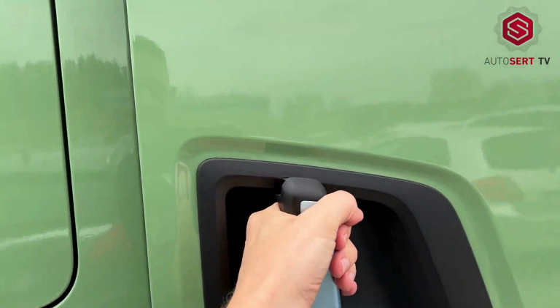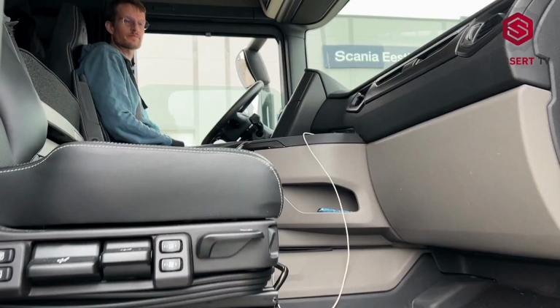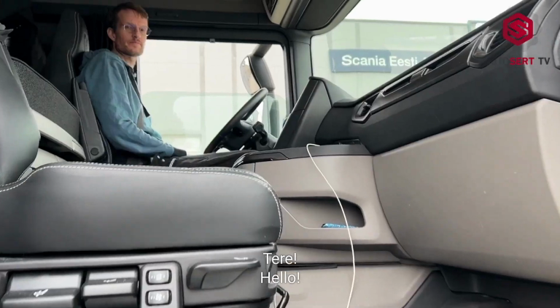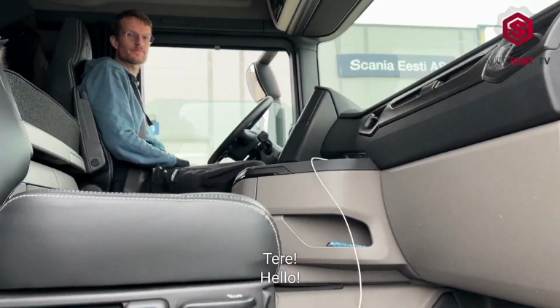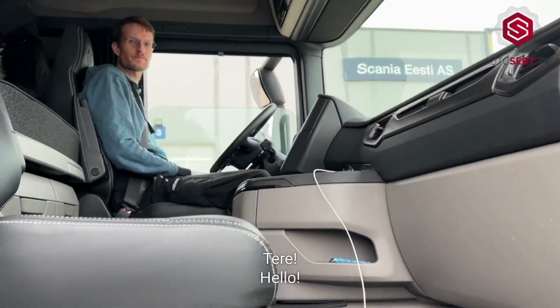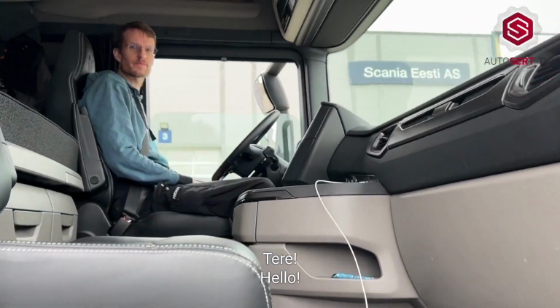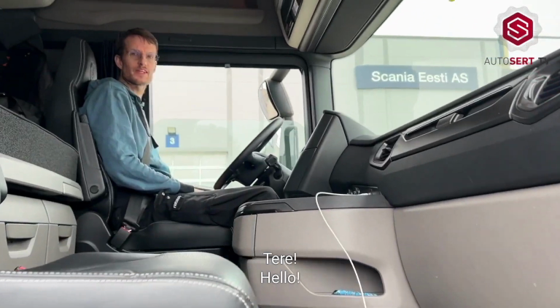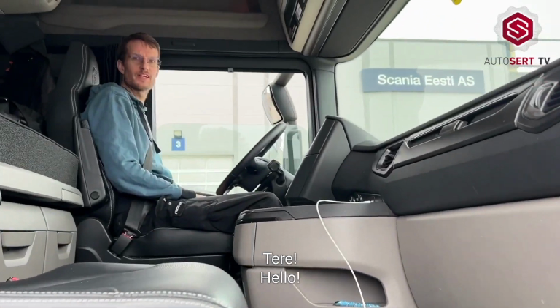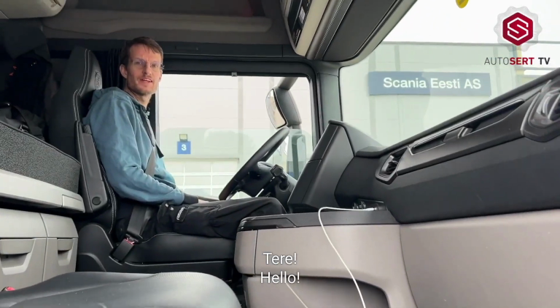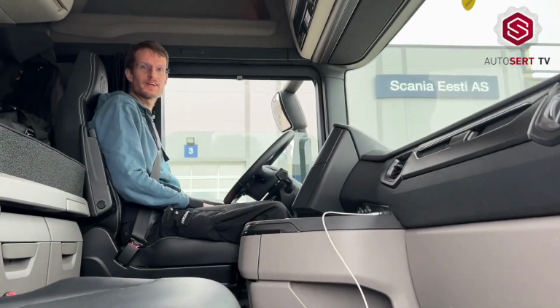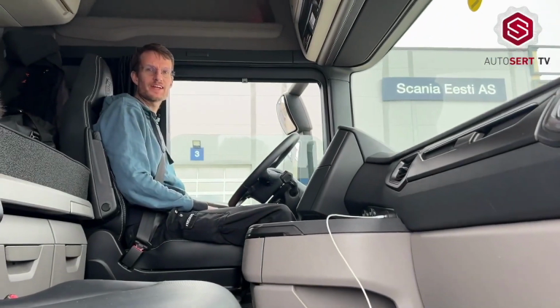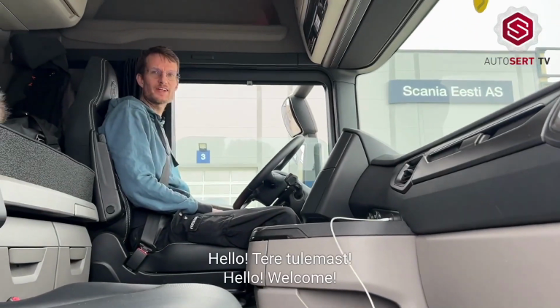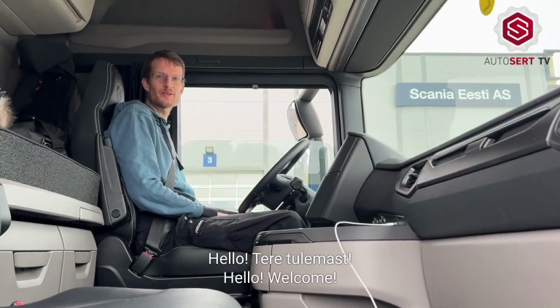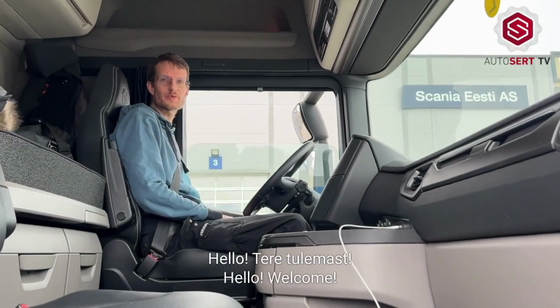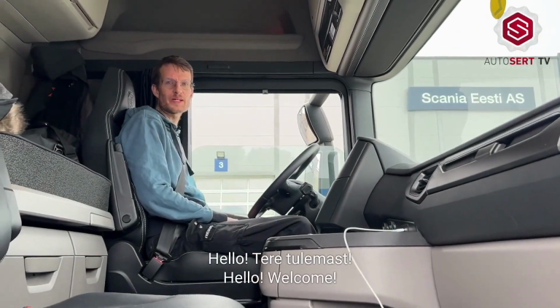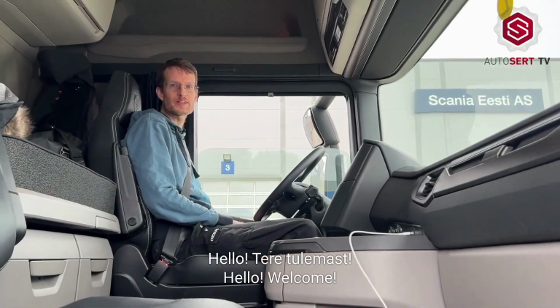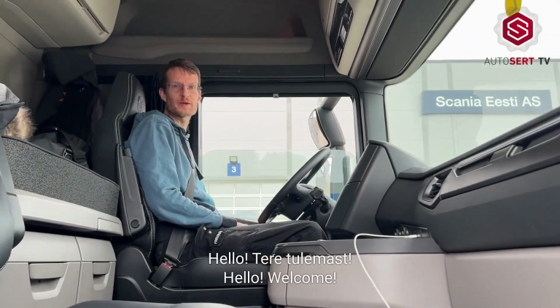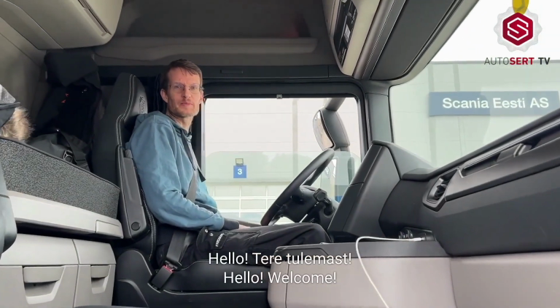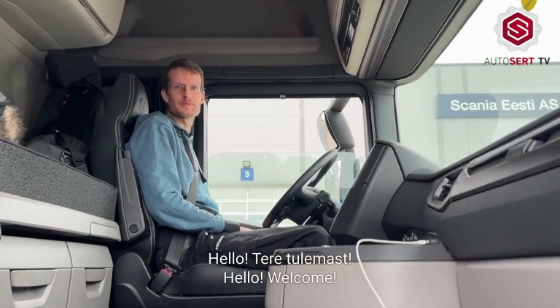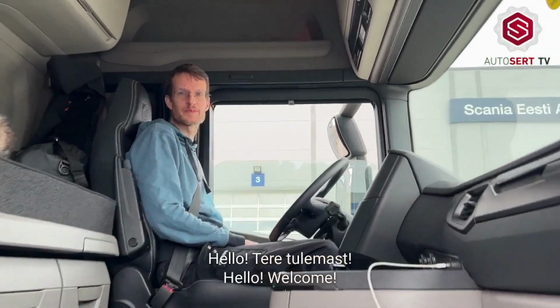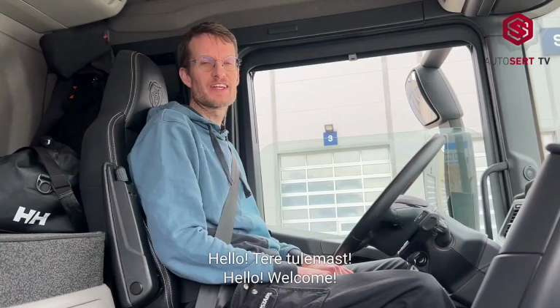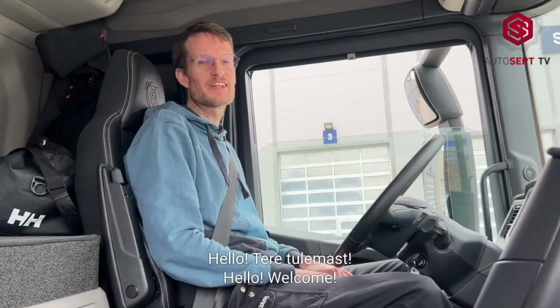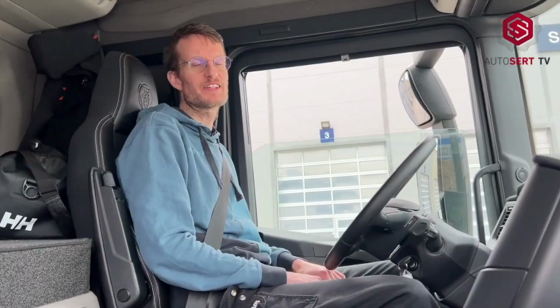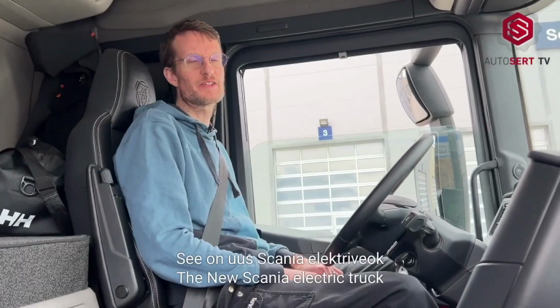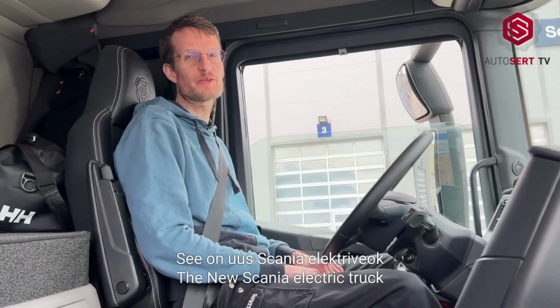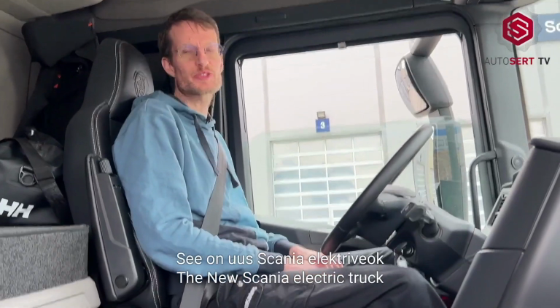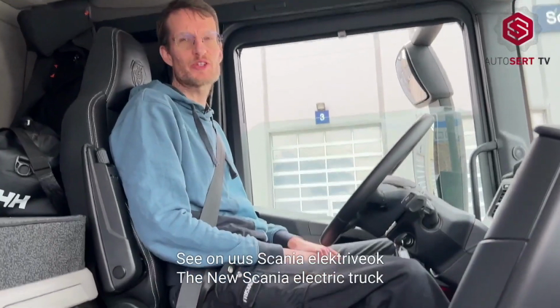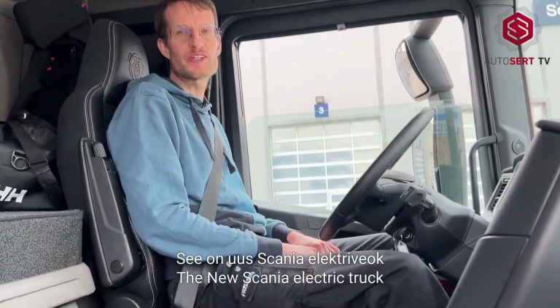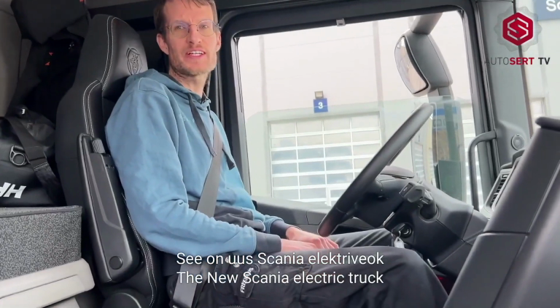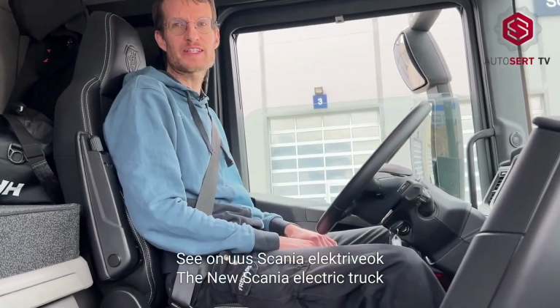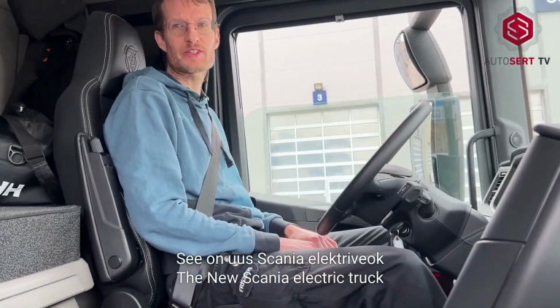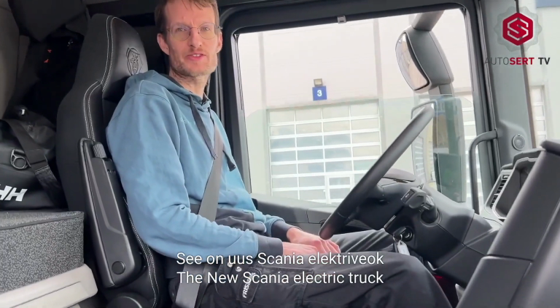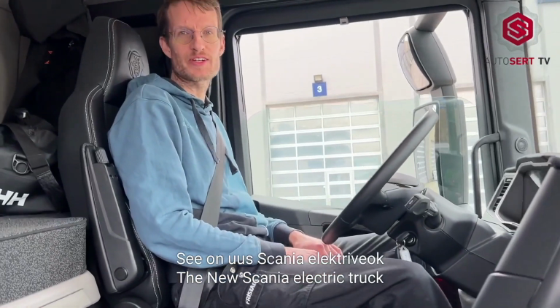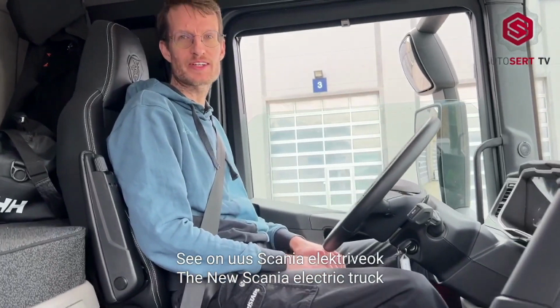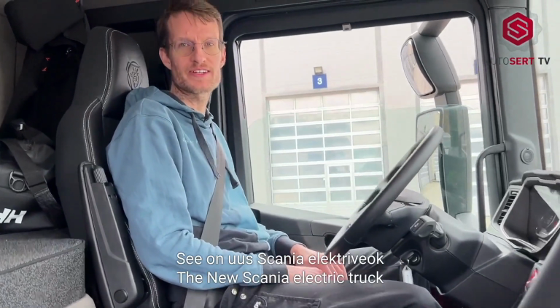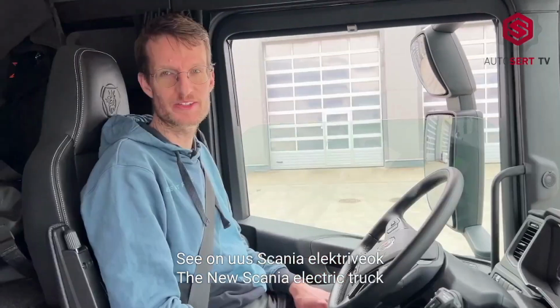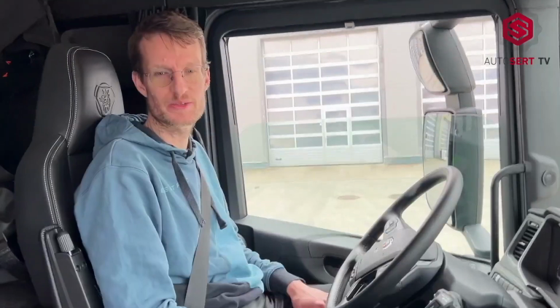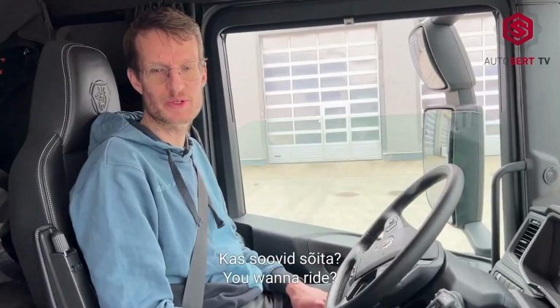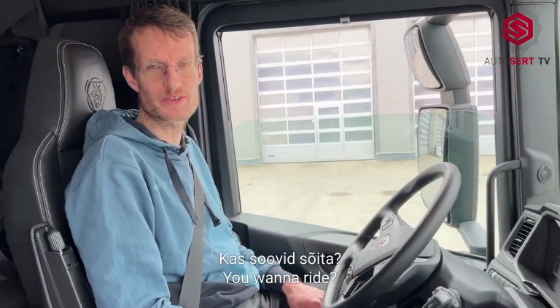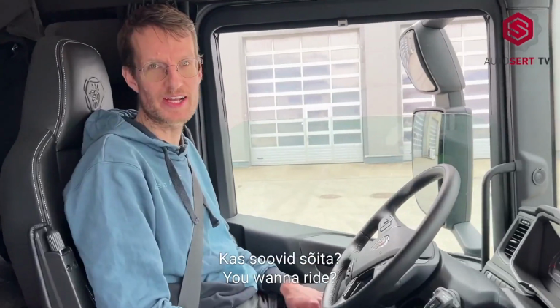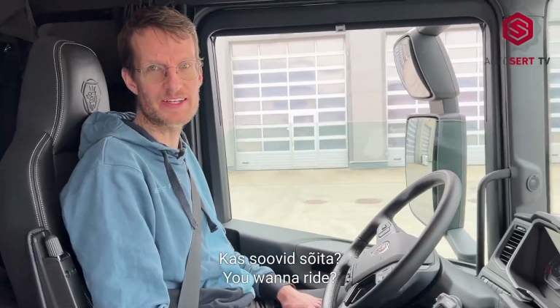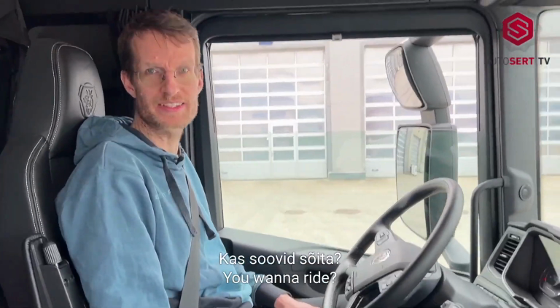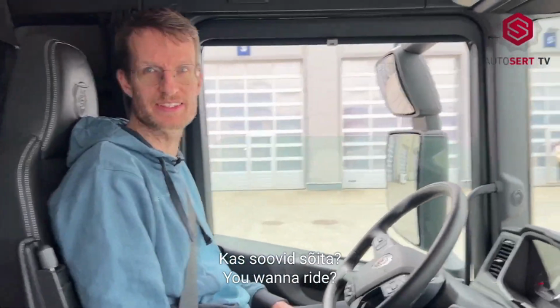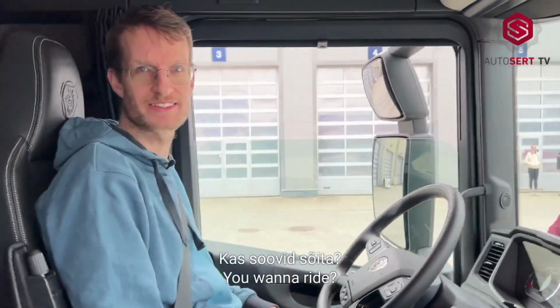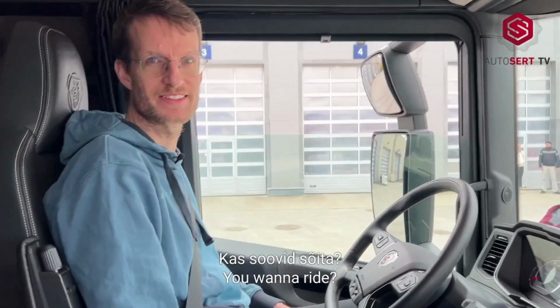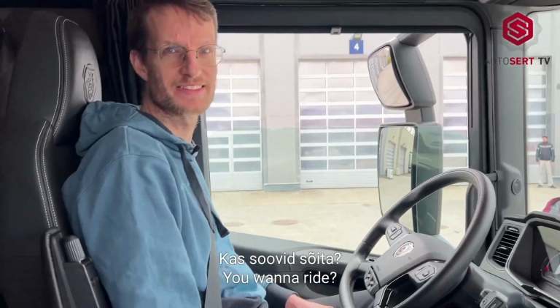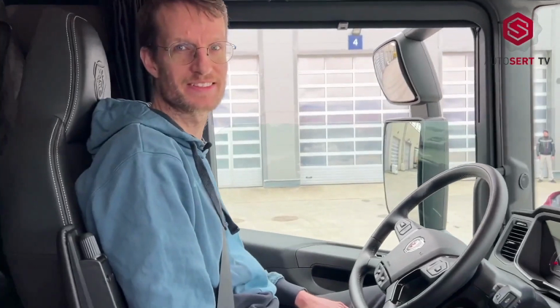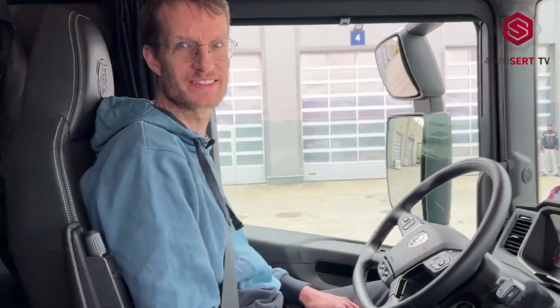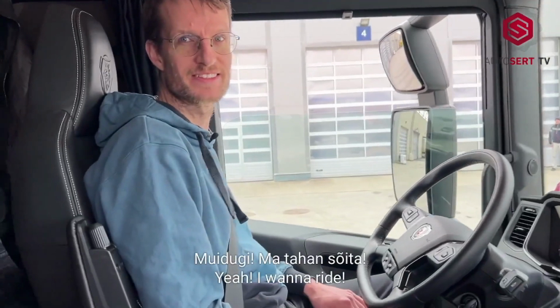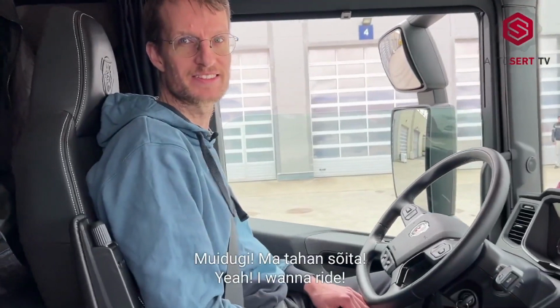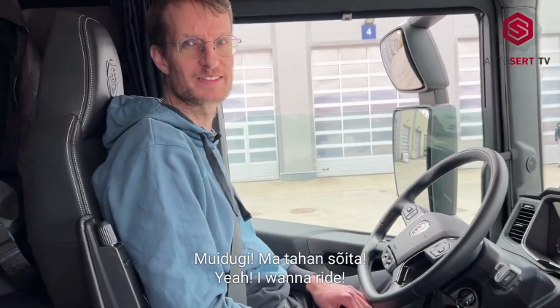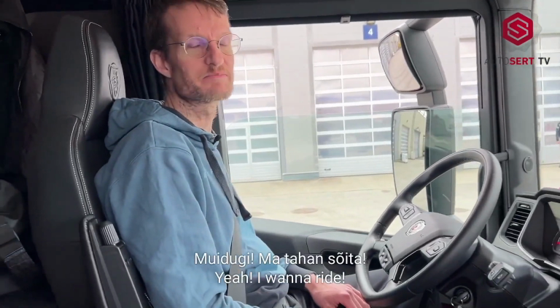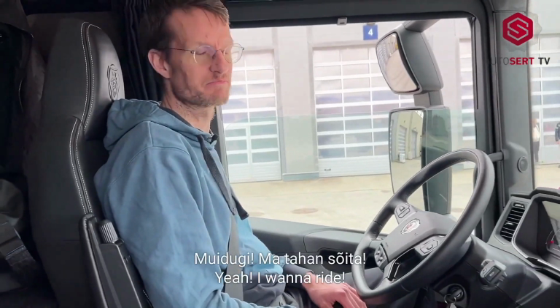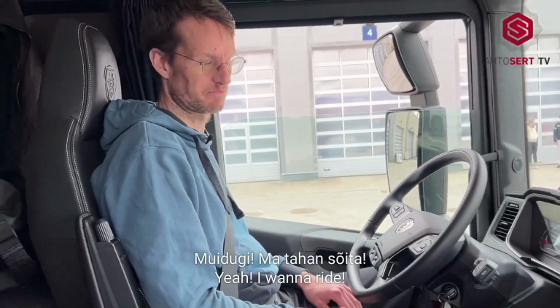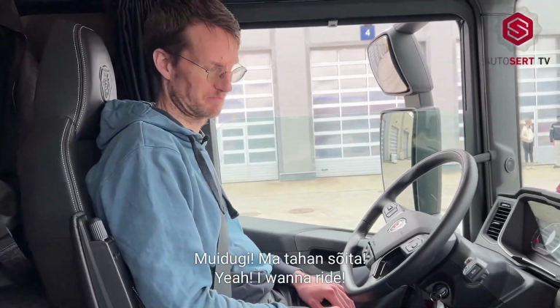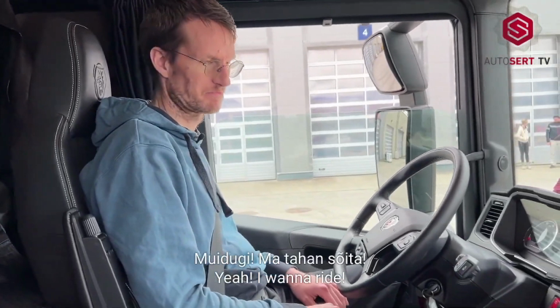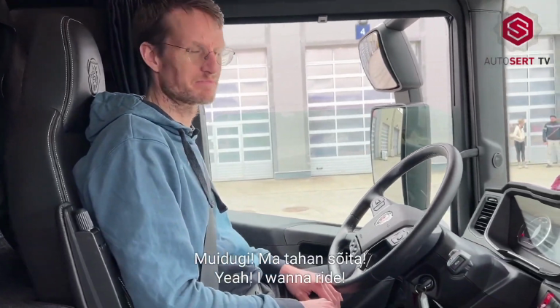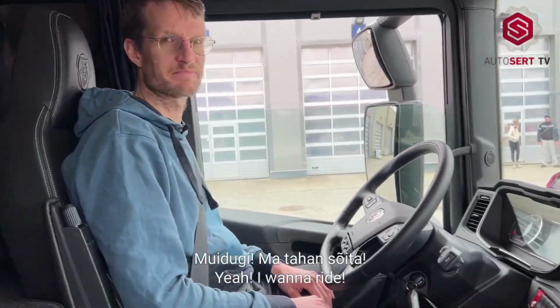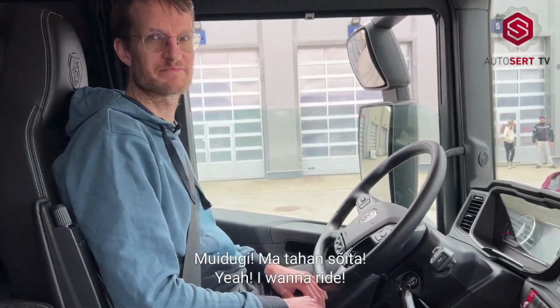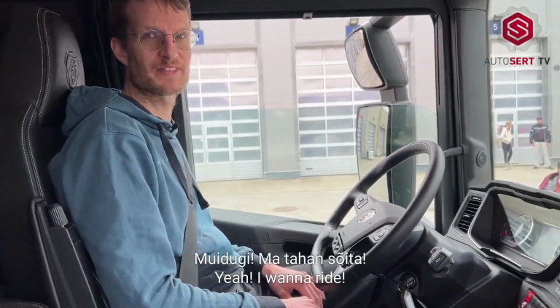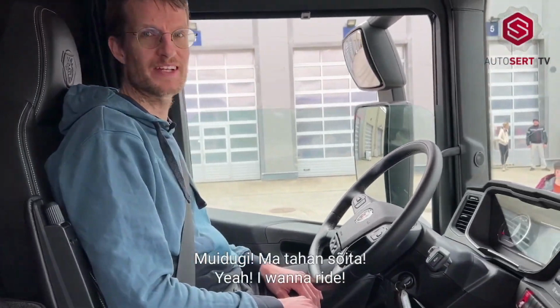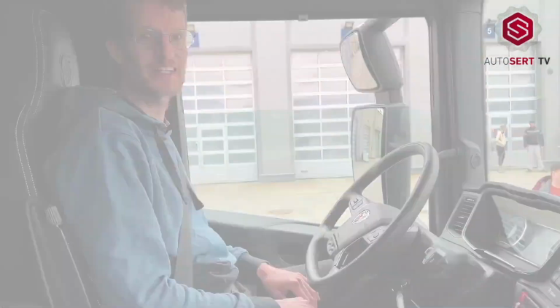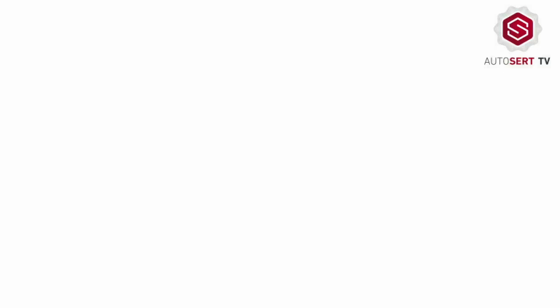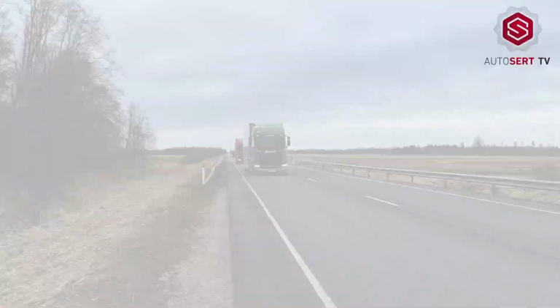Hello and welcome to the new Scania electric truck. You want to ride? Yeah, I want to ride. Let's go.